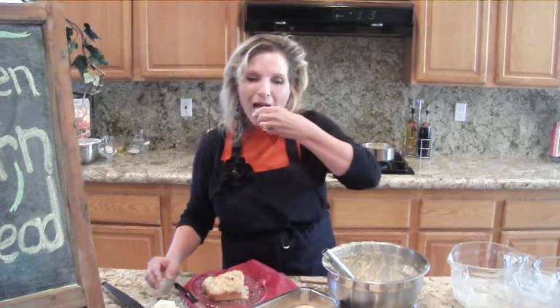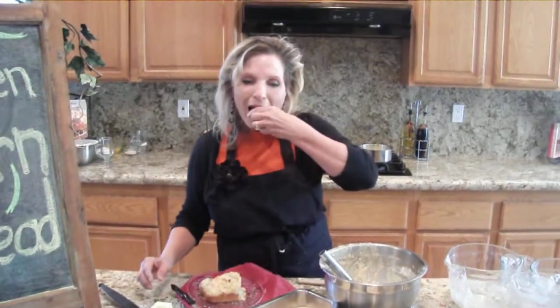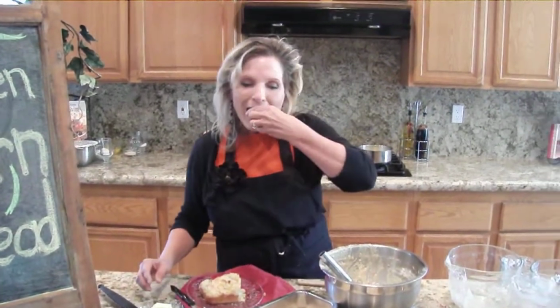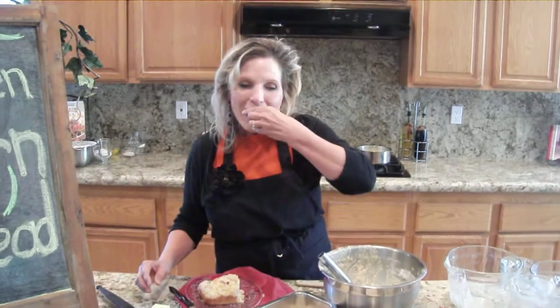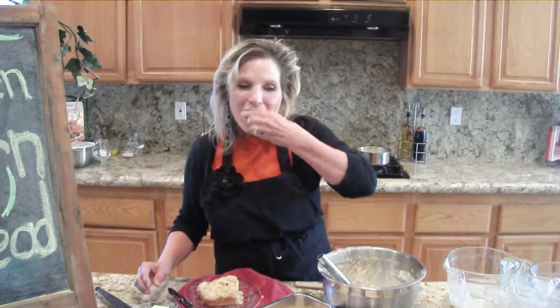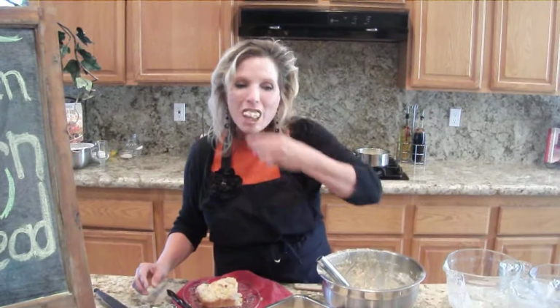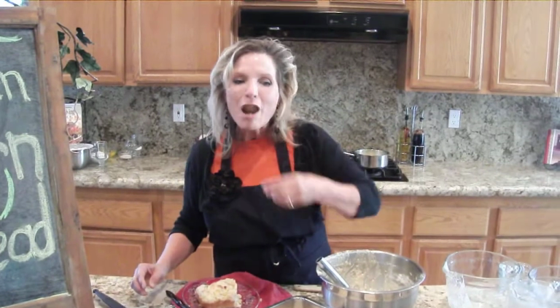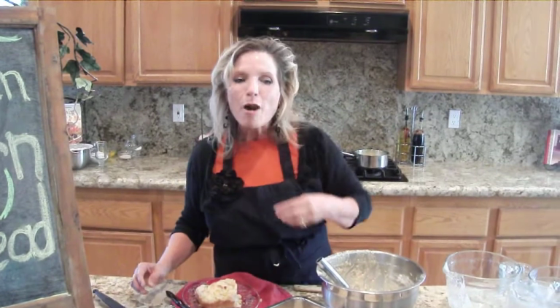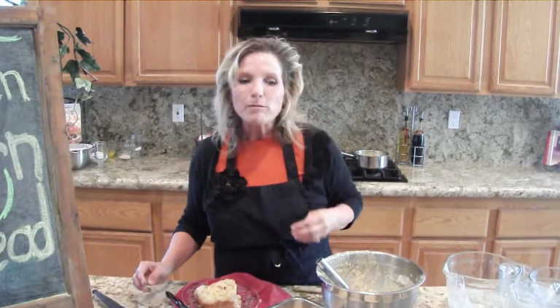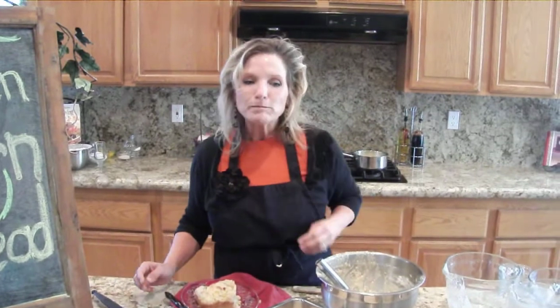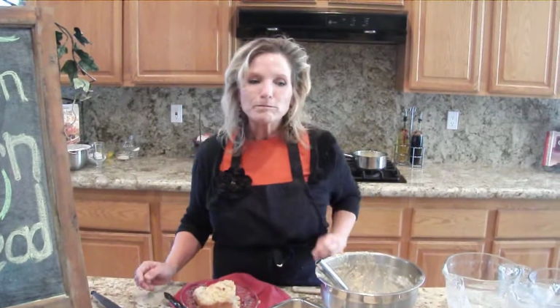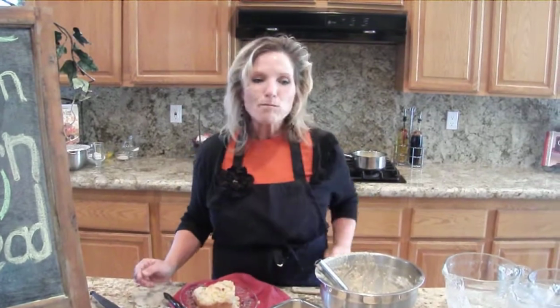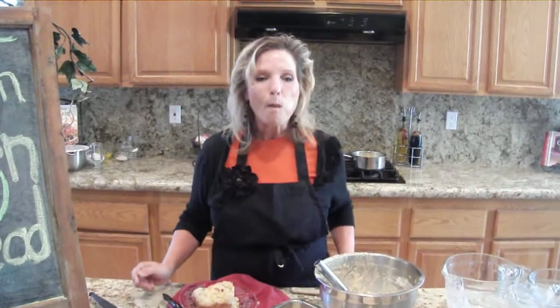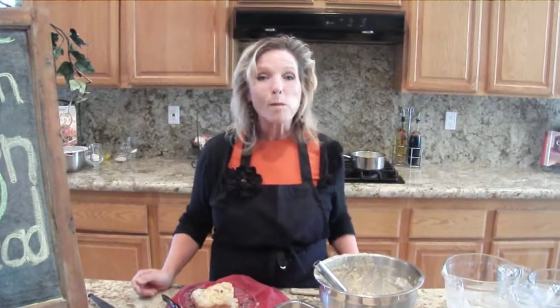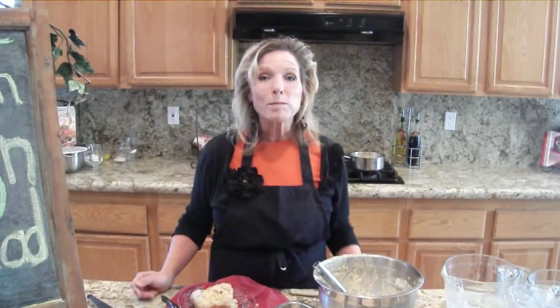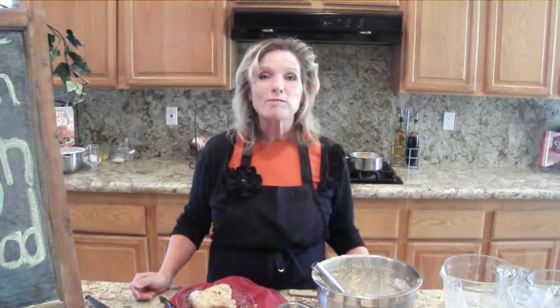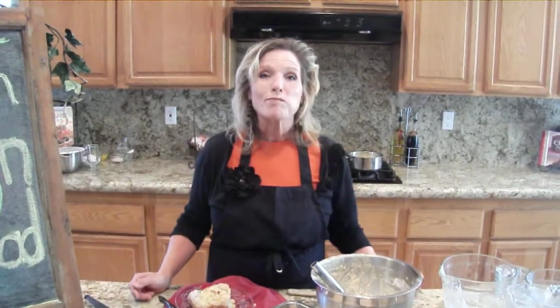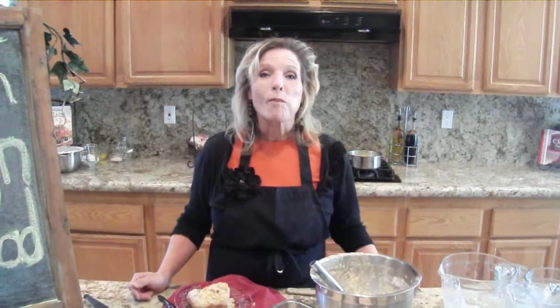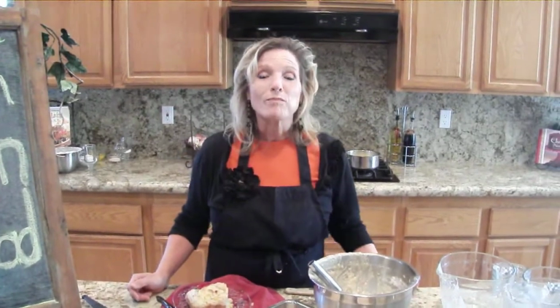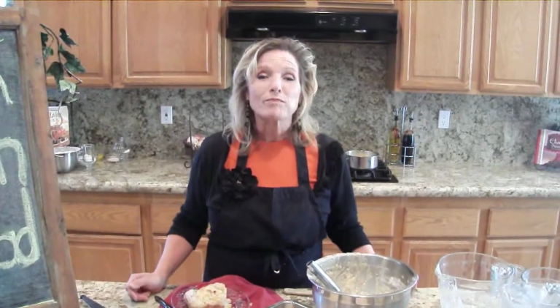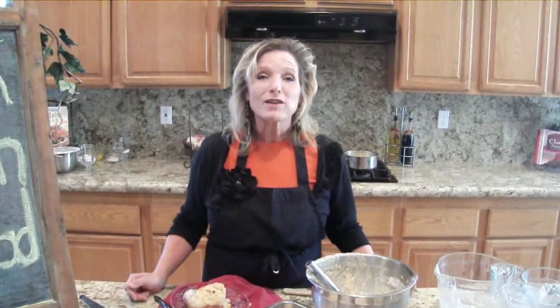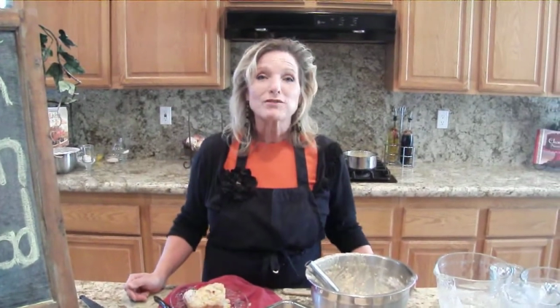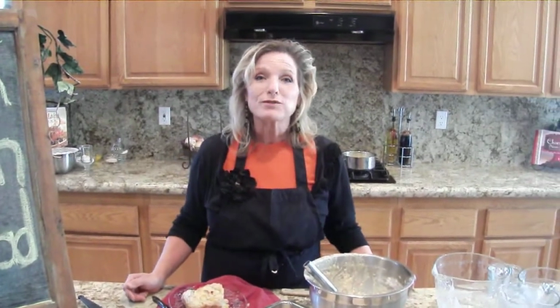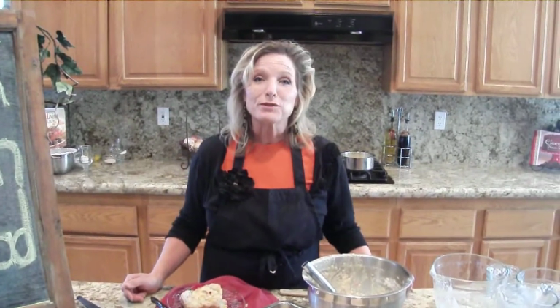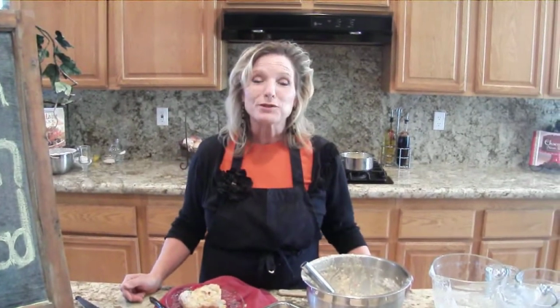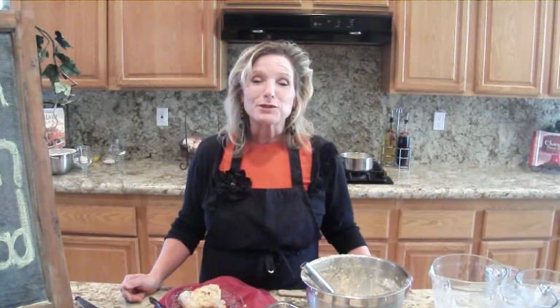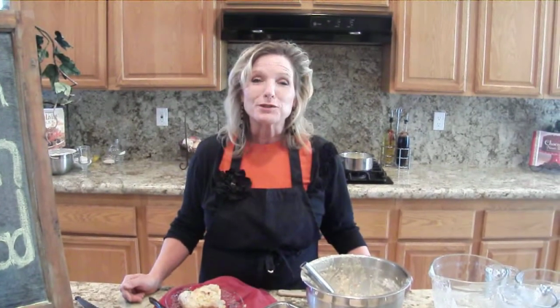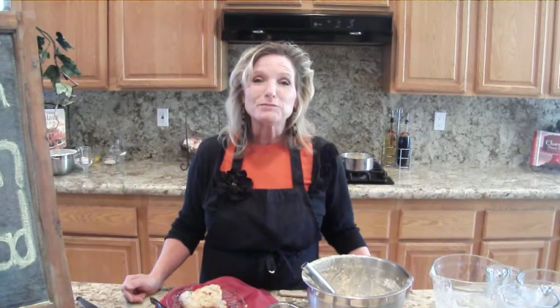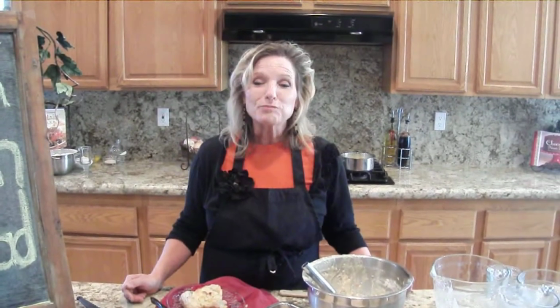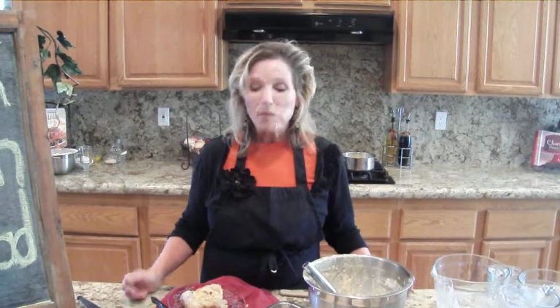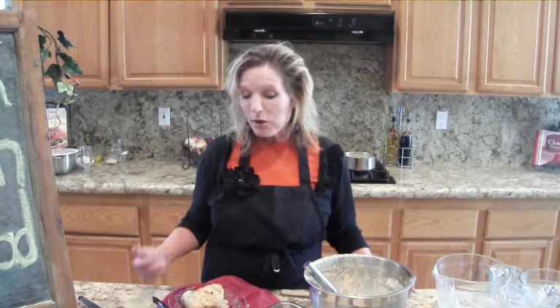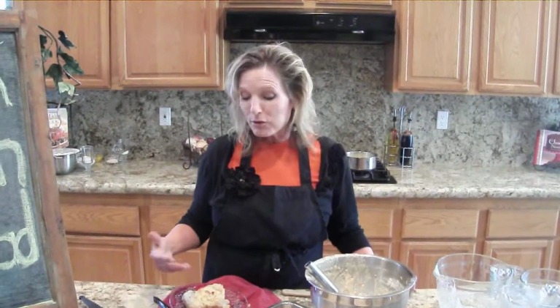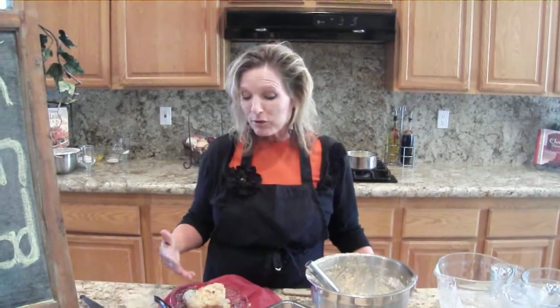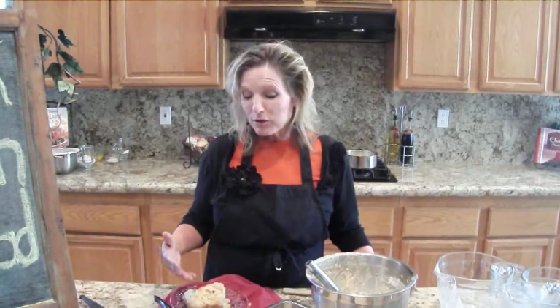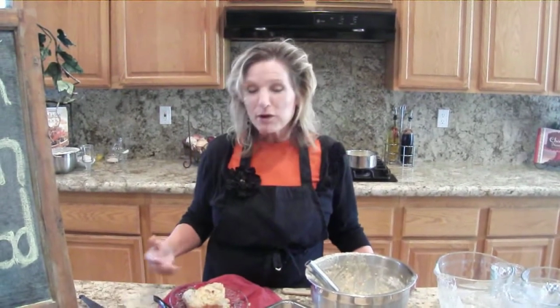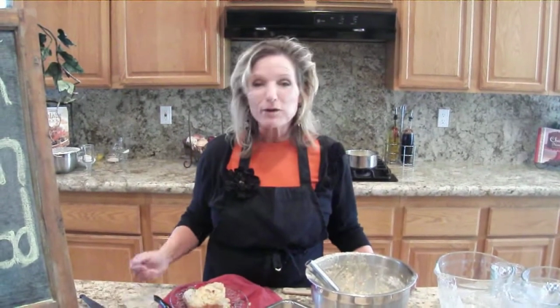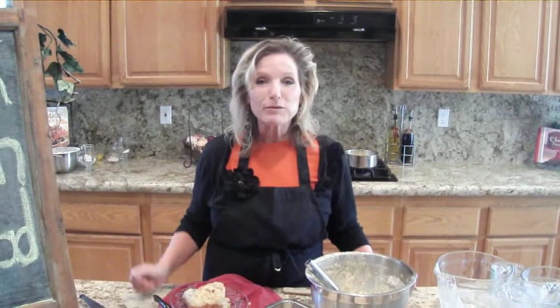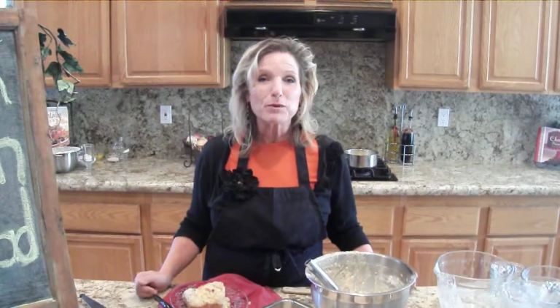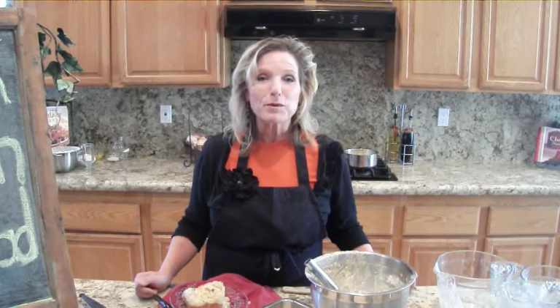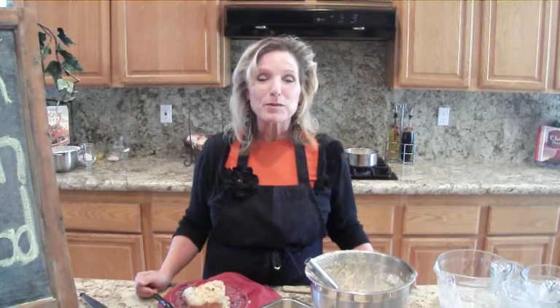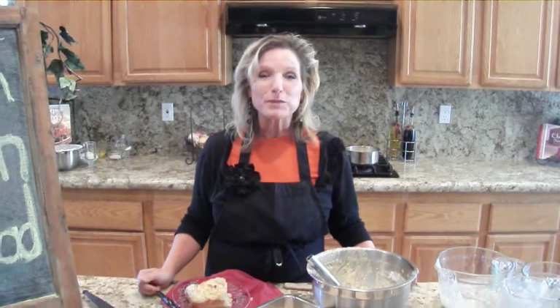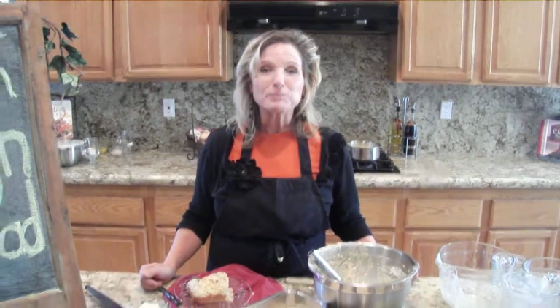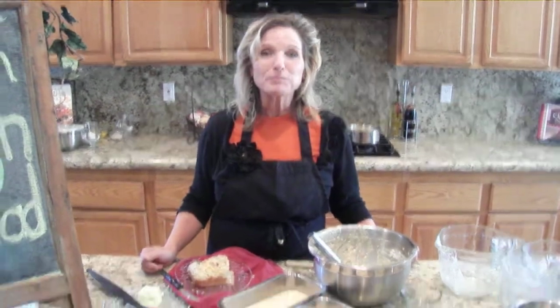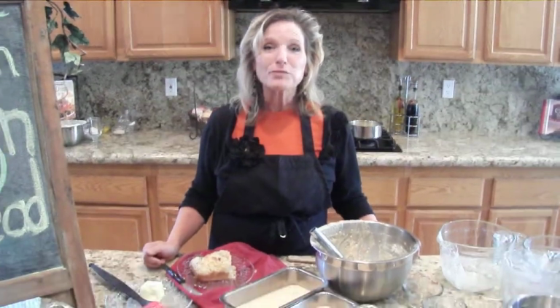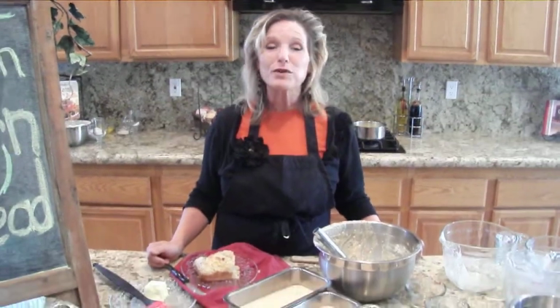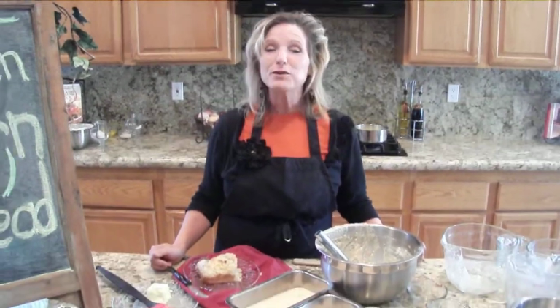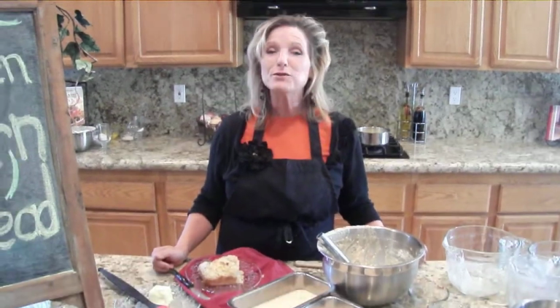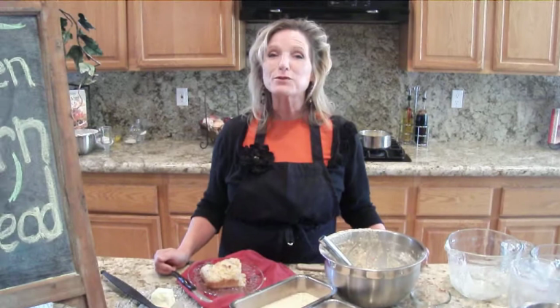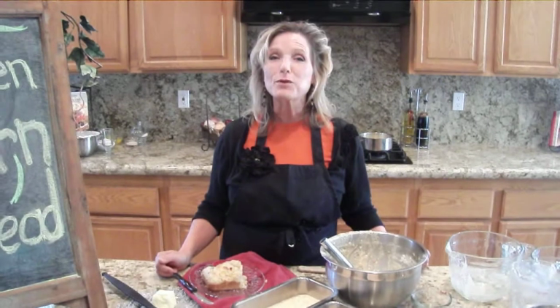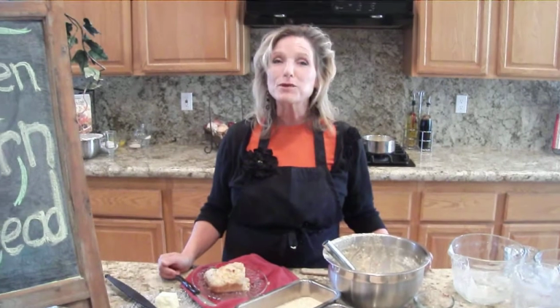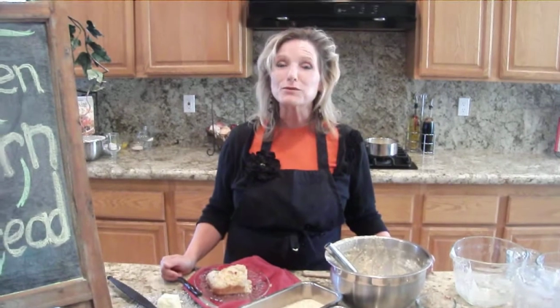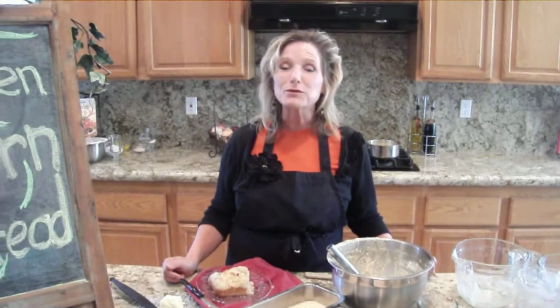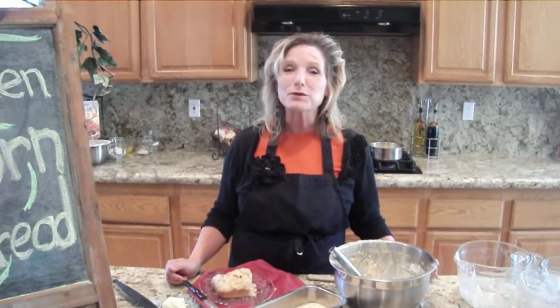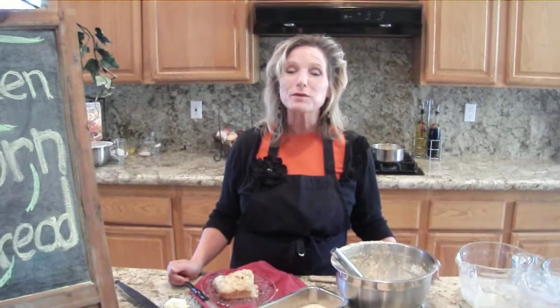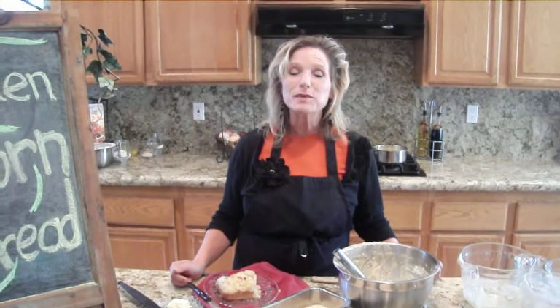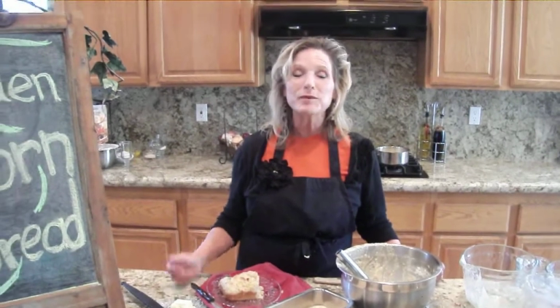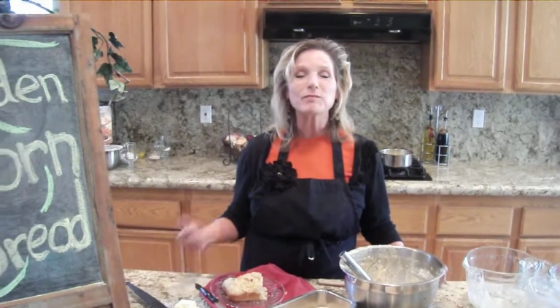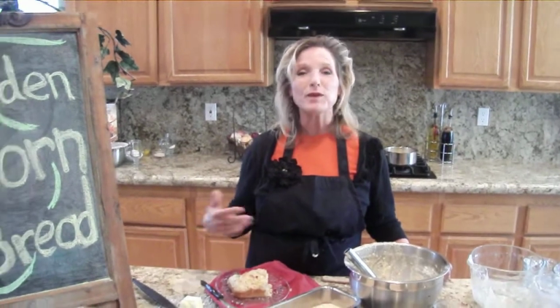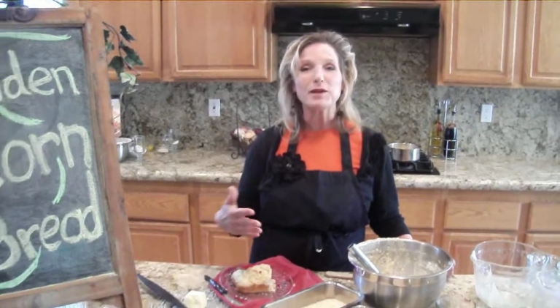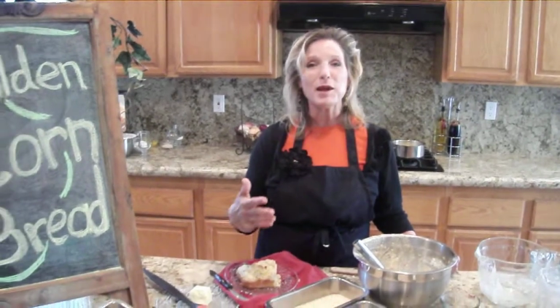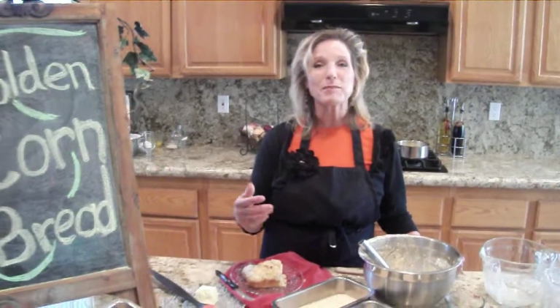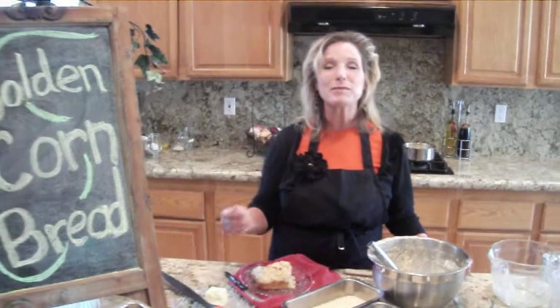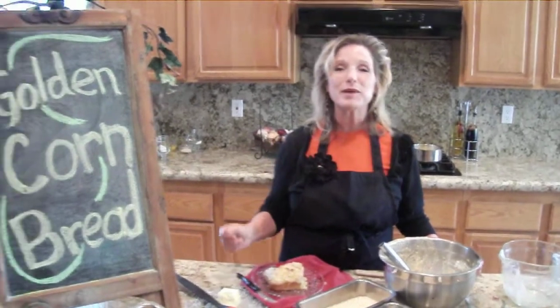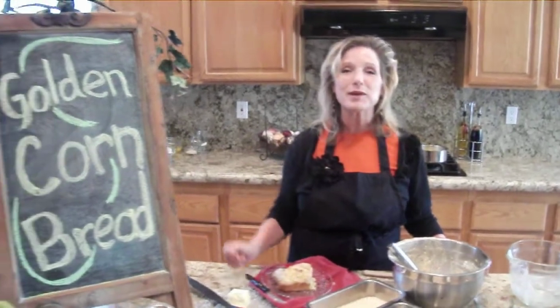Mmm, that's delicious. I love cornbread. Thank you so much for joining me, and happy baking!